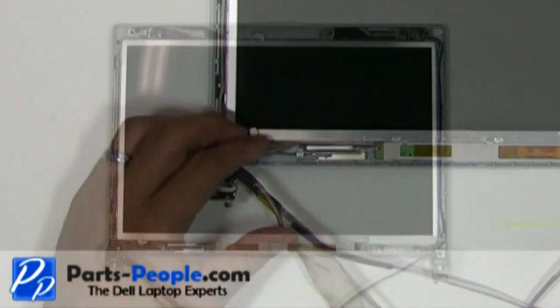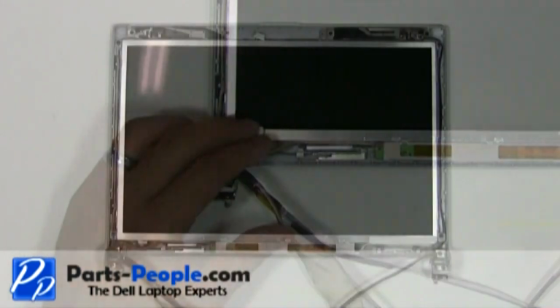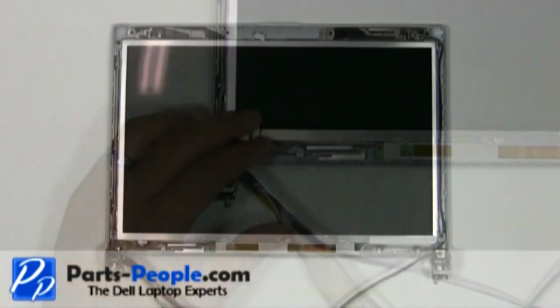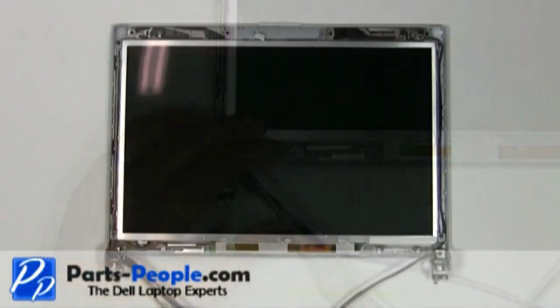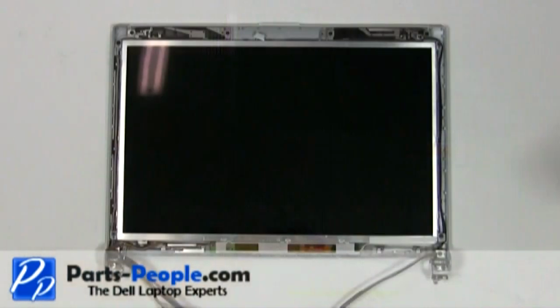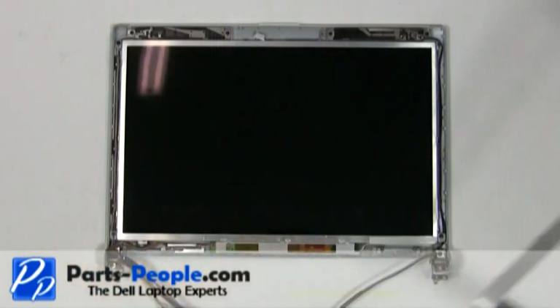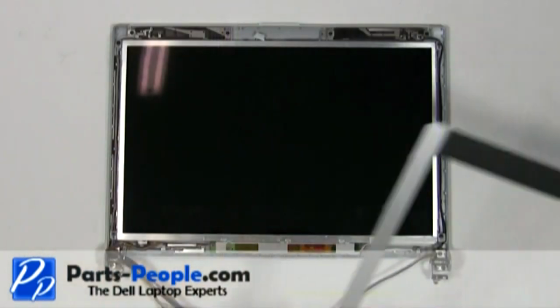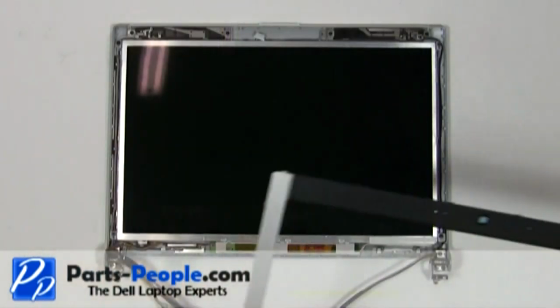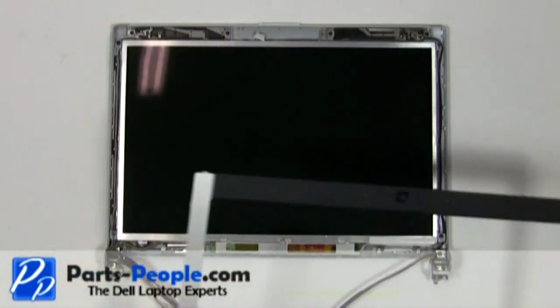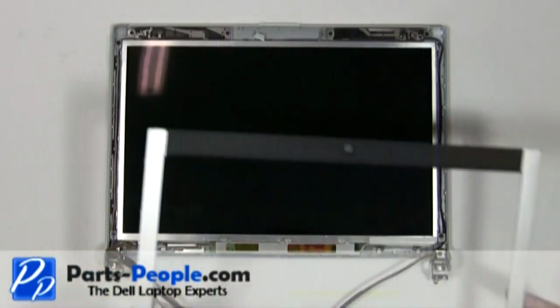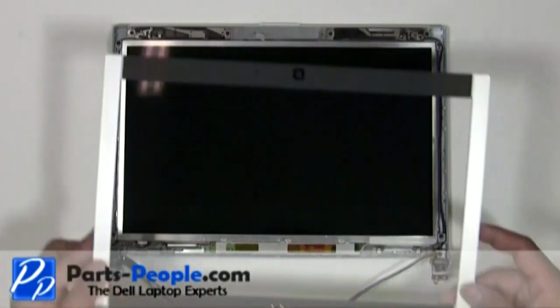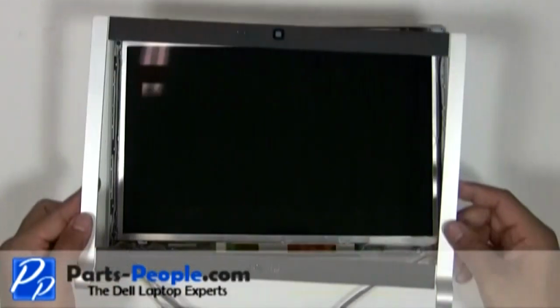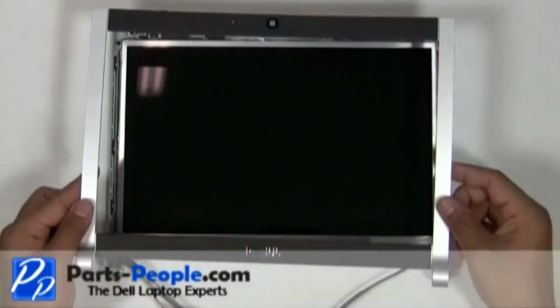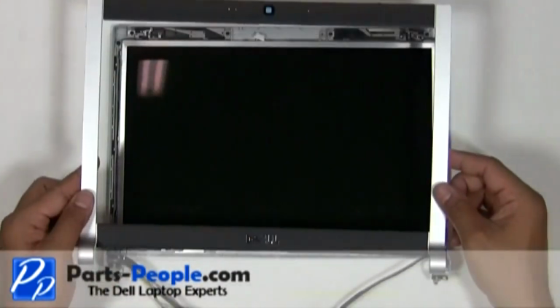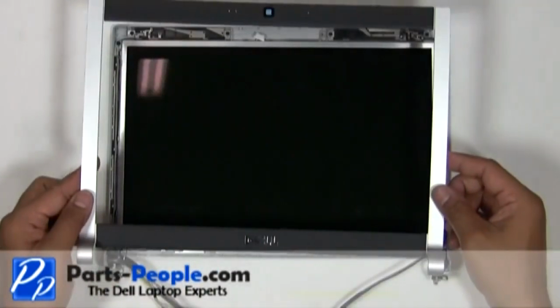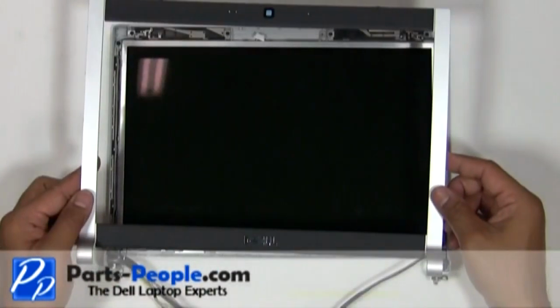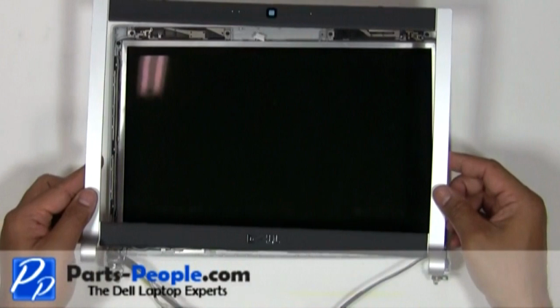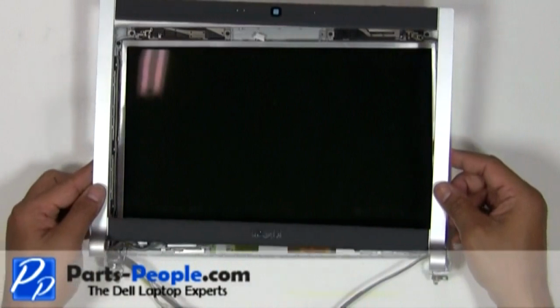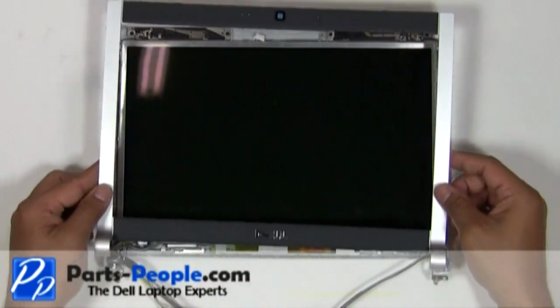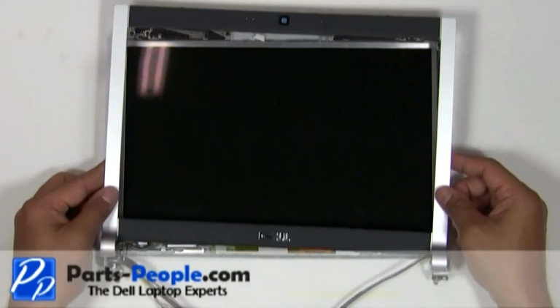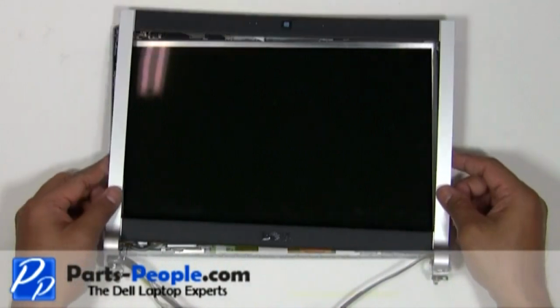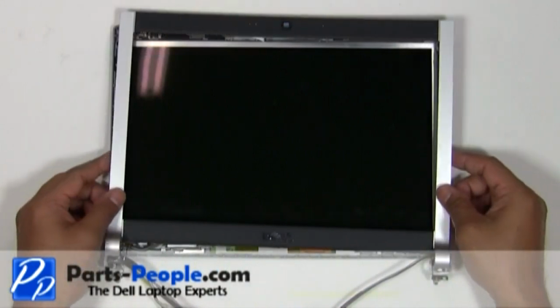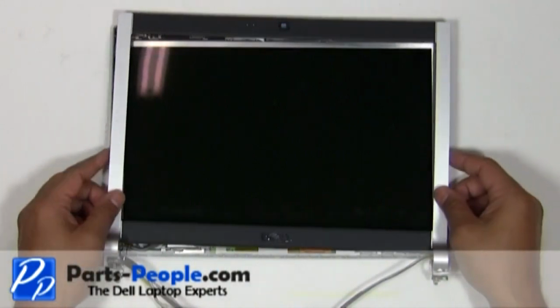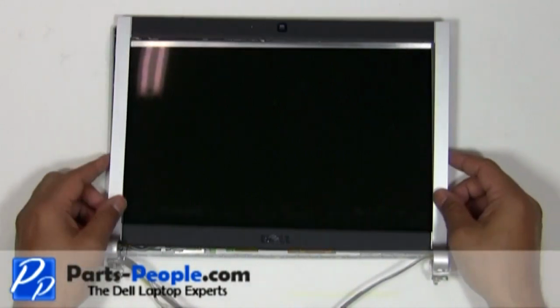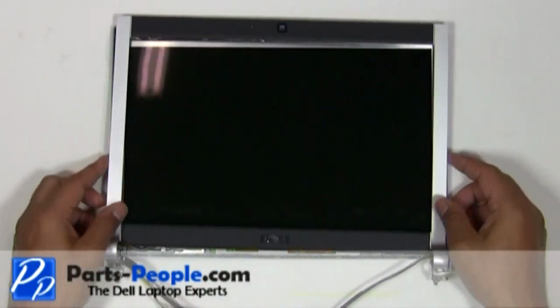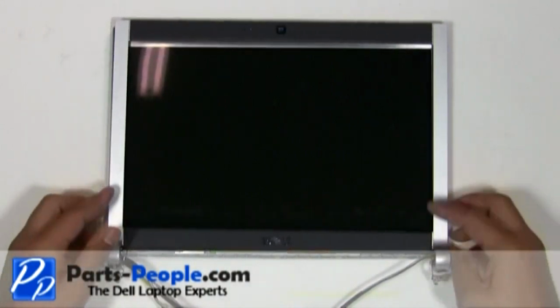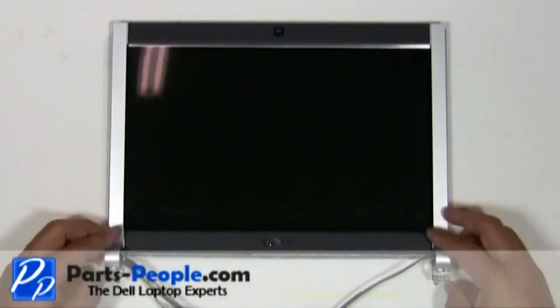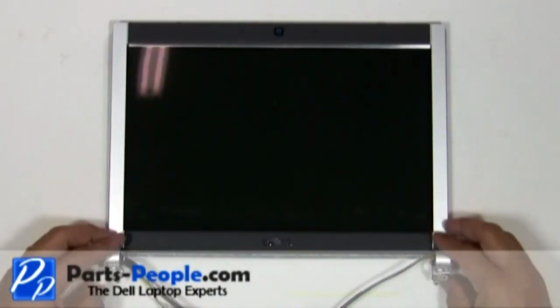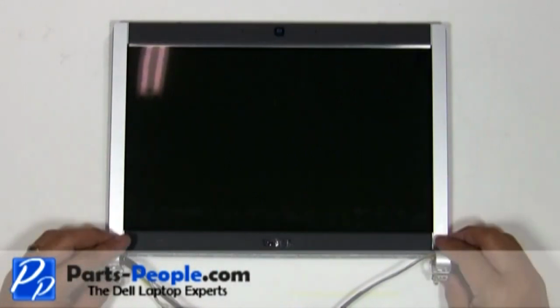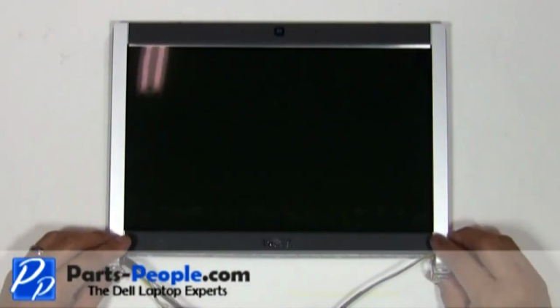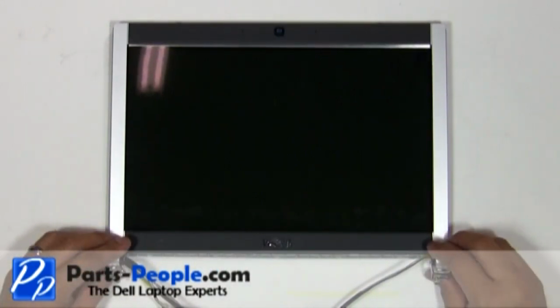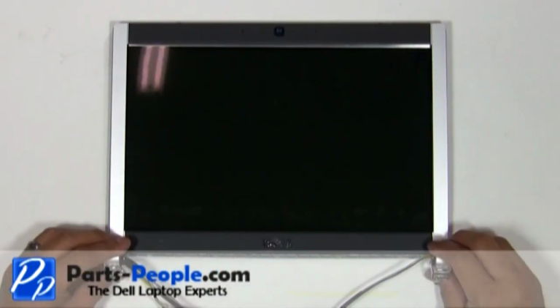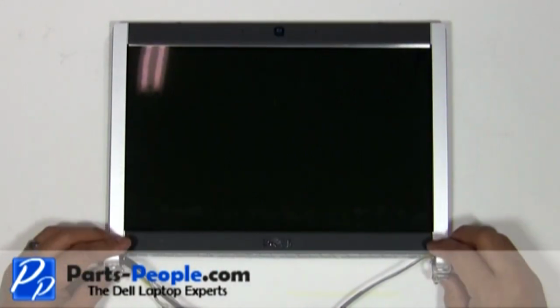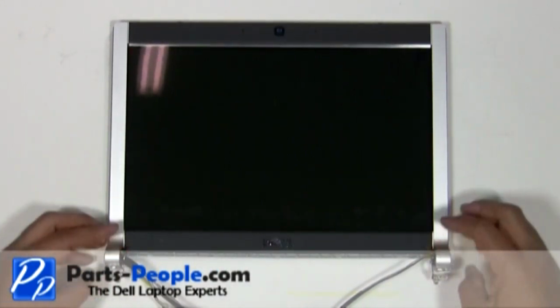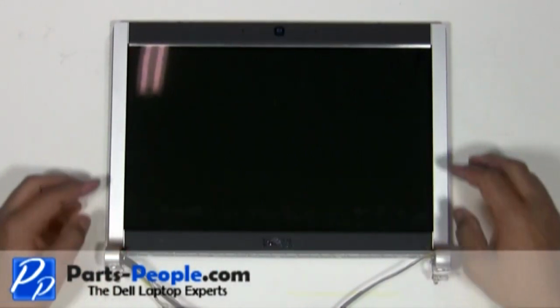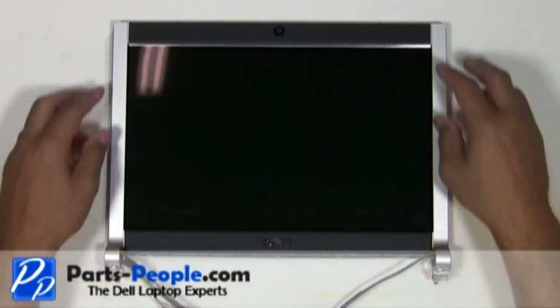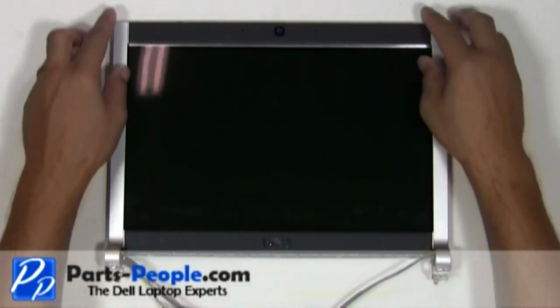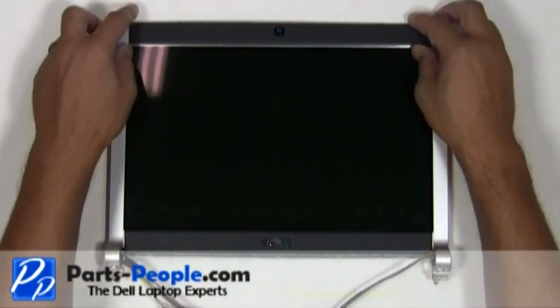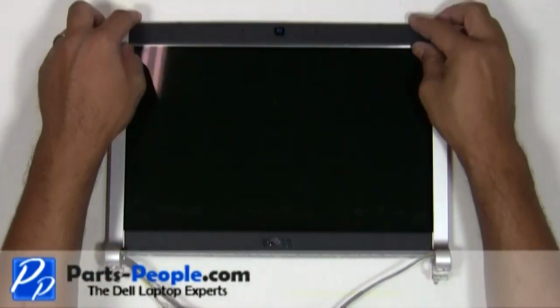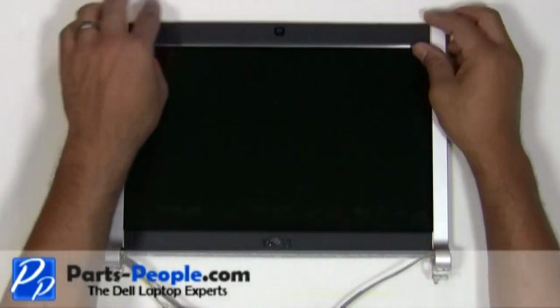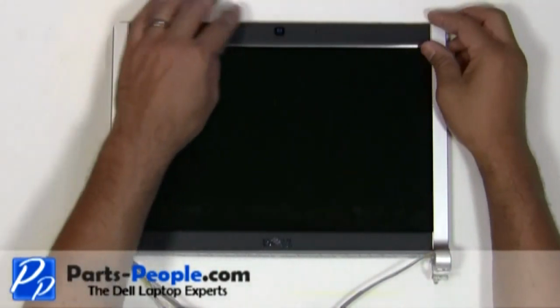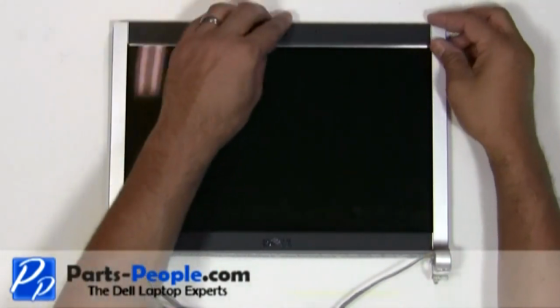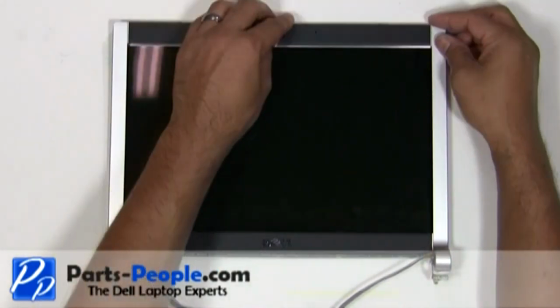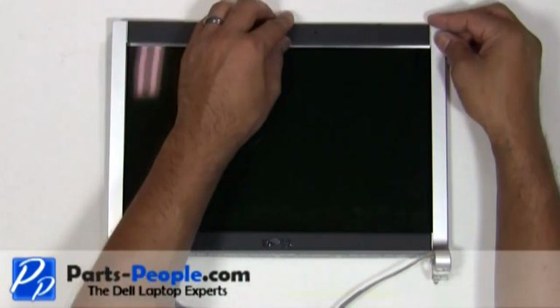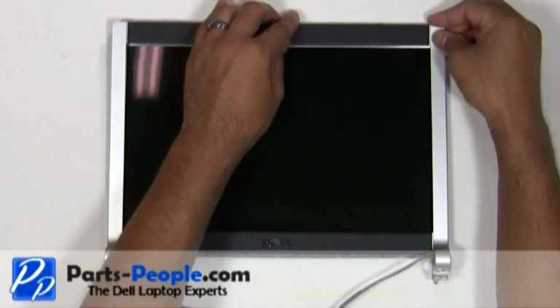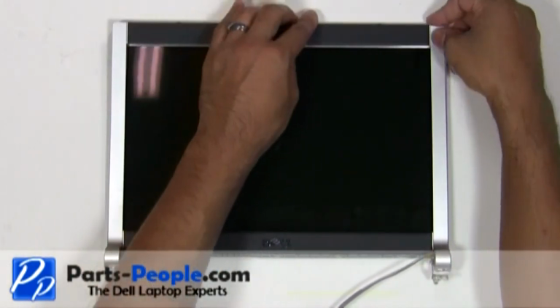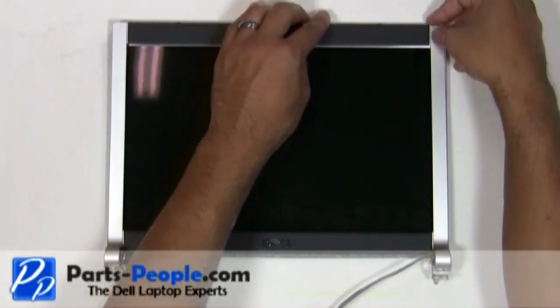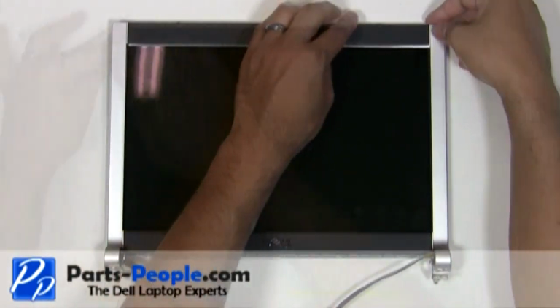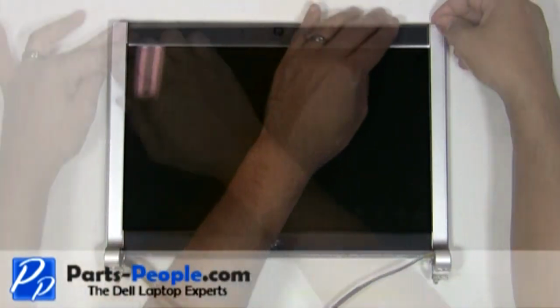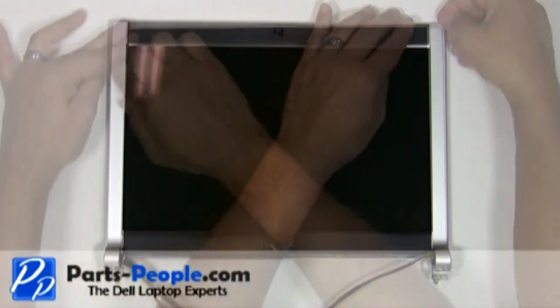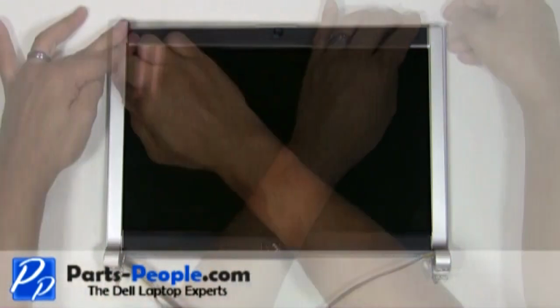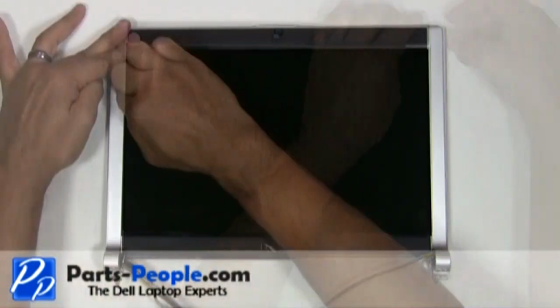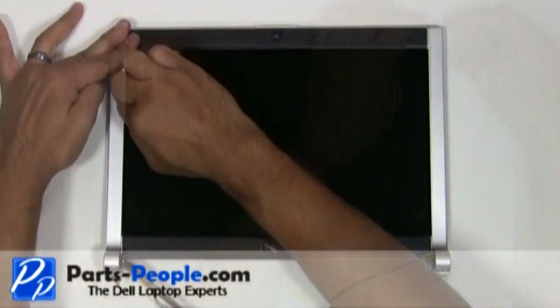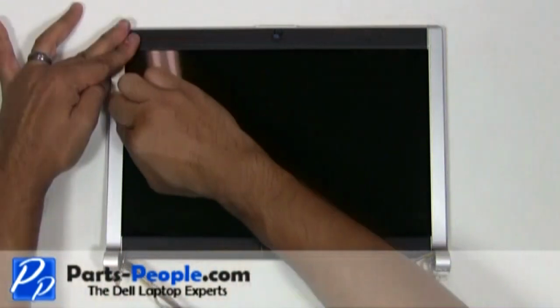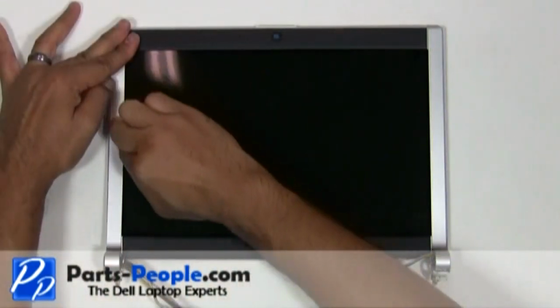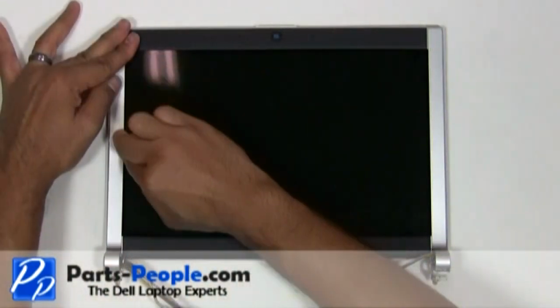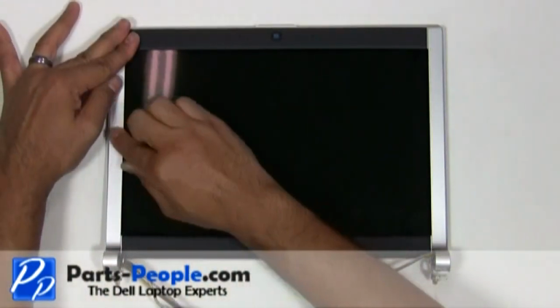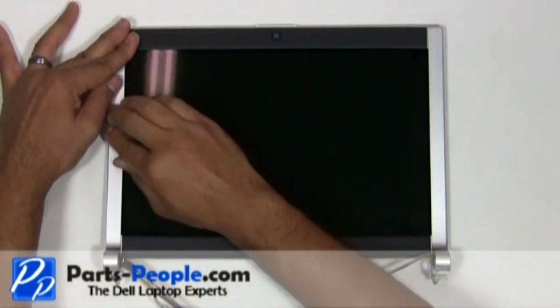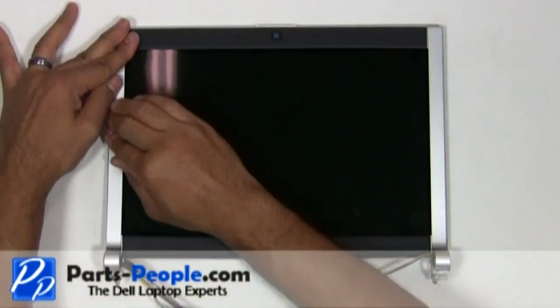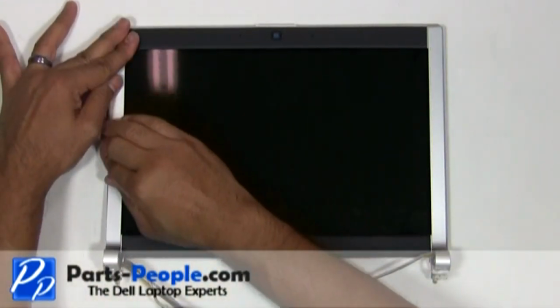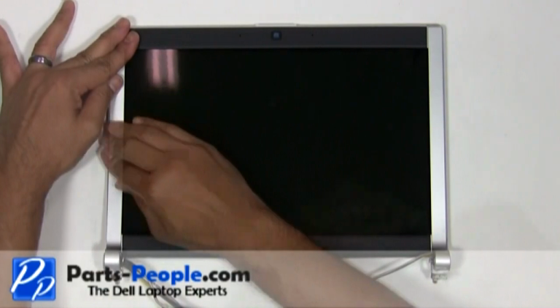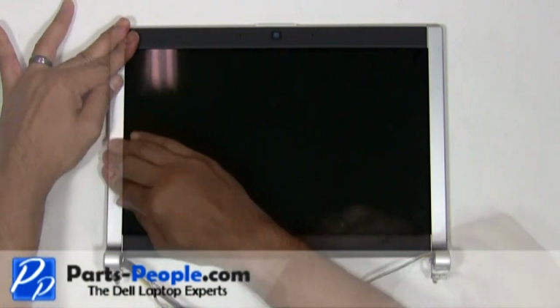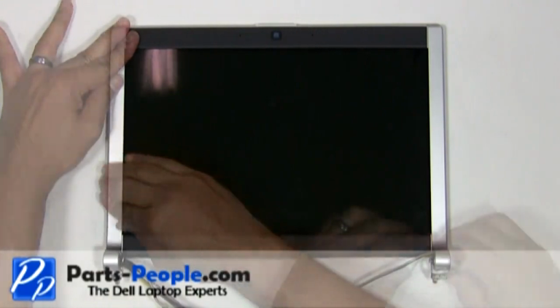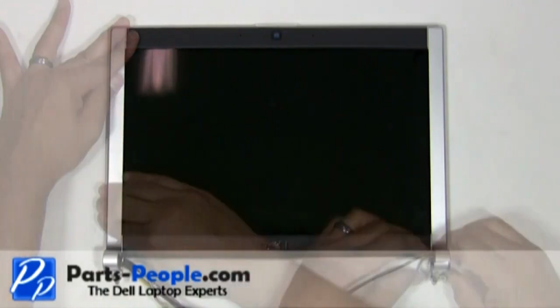Replace the display bezel onto the display assembly. With your fingers, work around the edges while snapping the bezel into place.